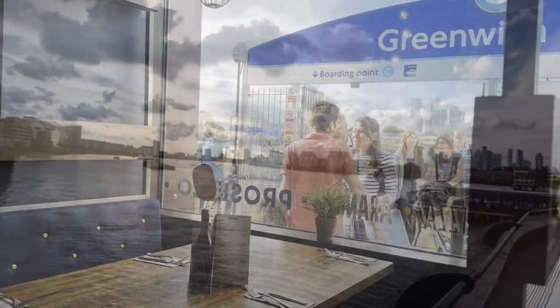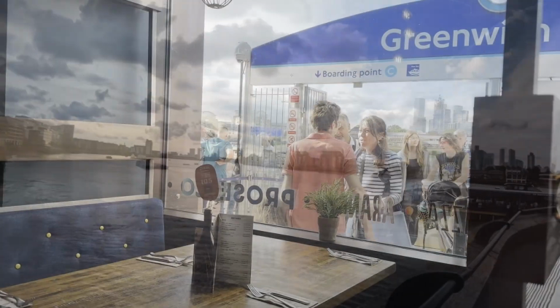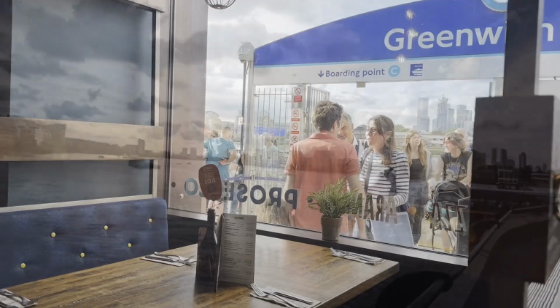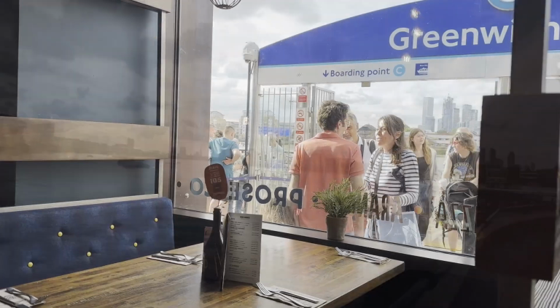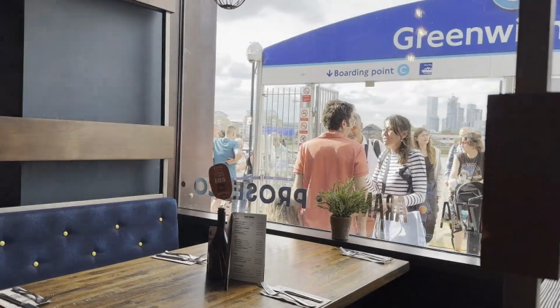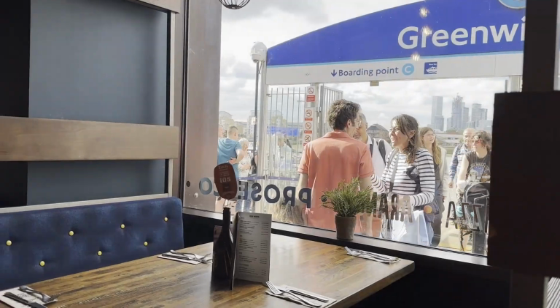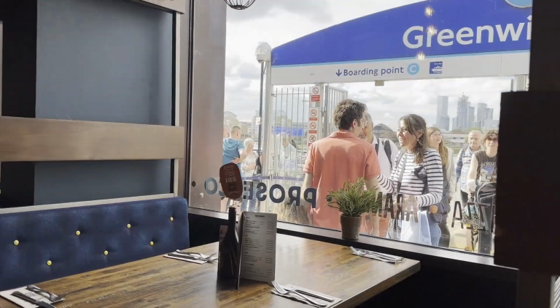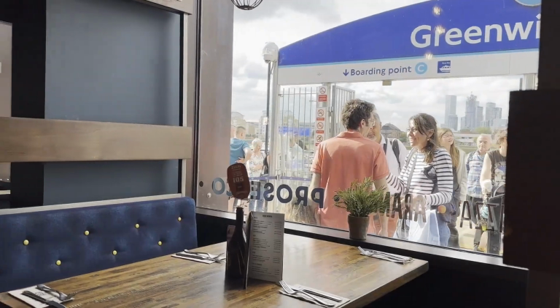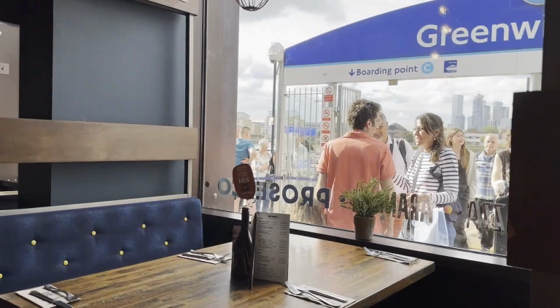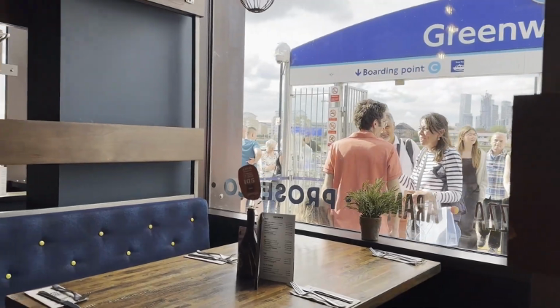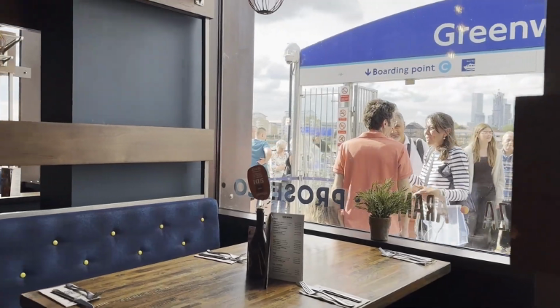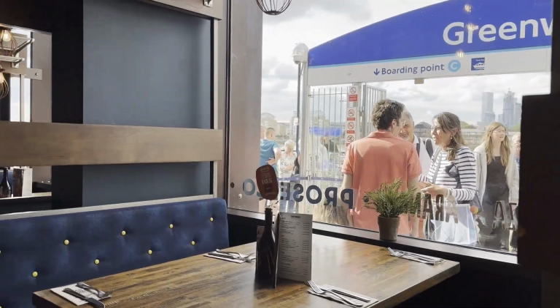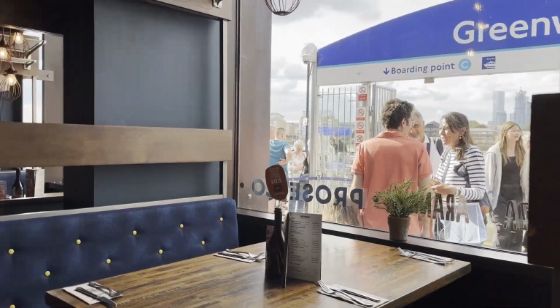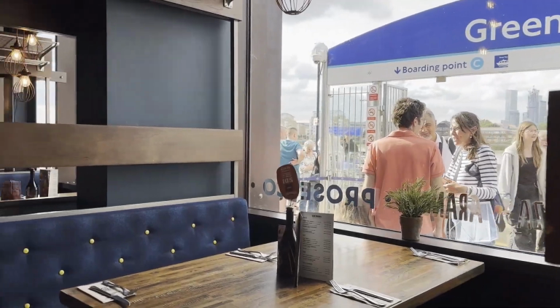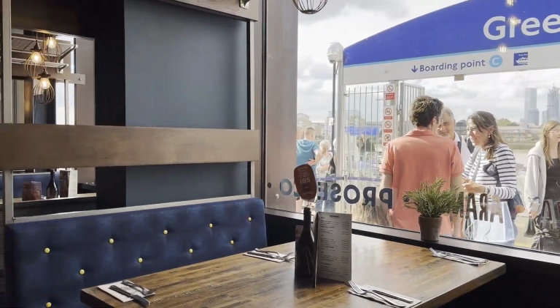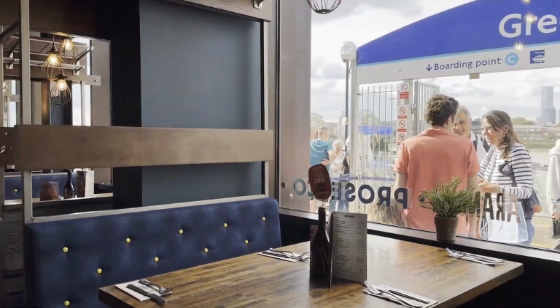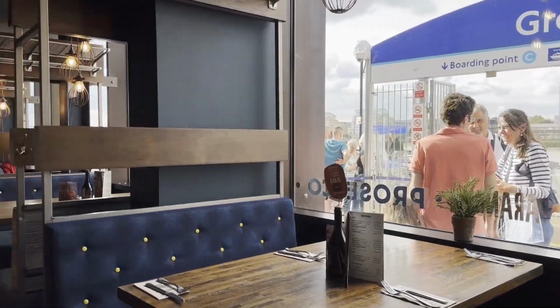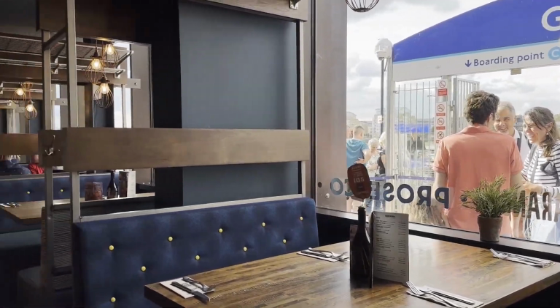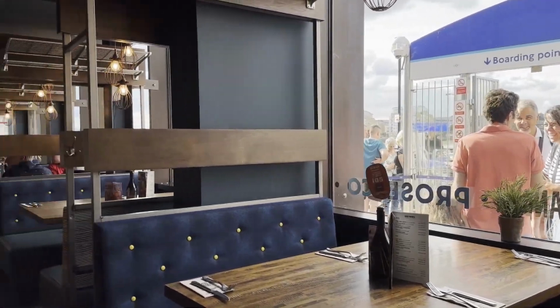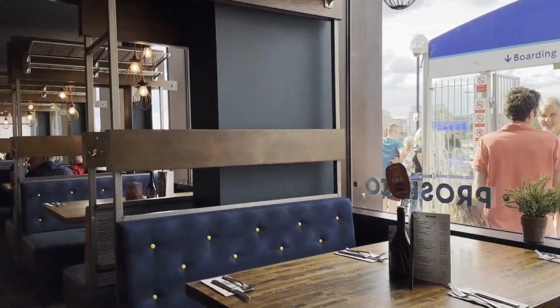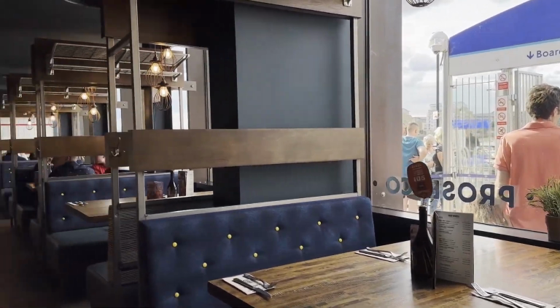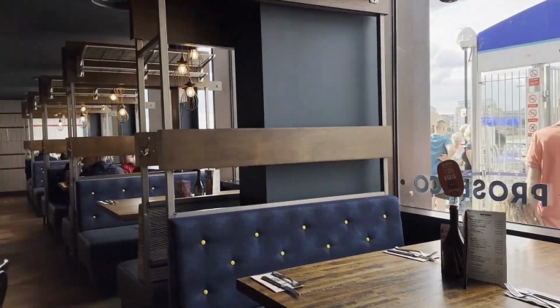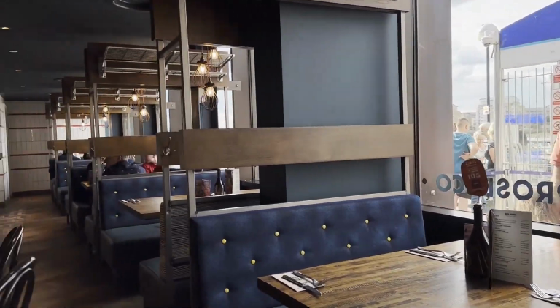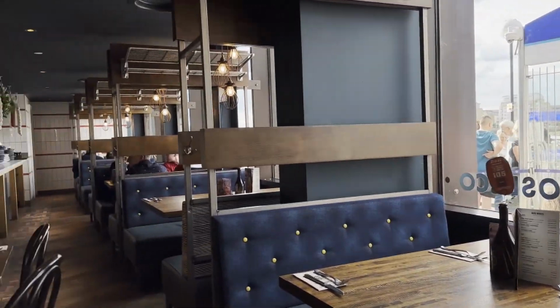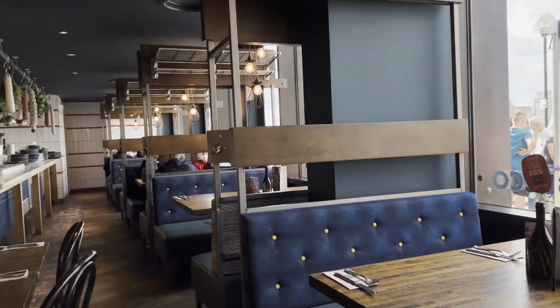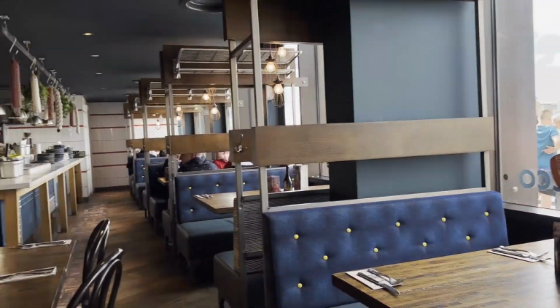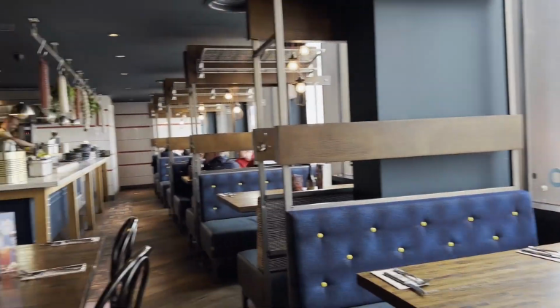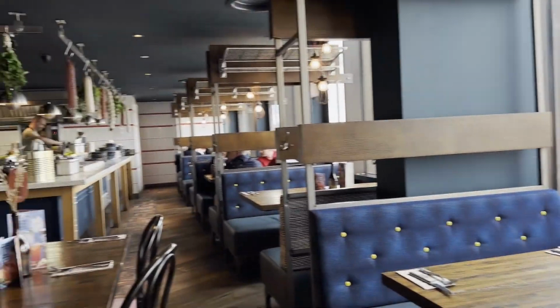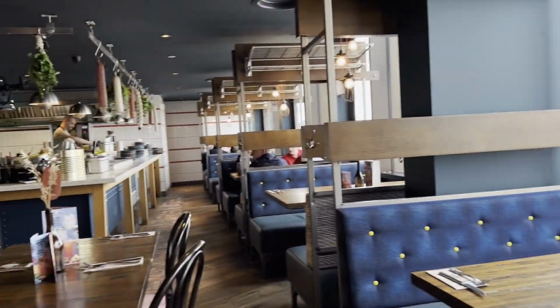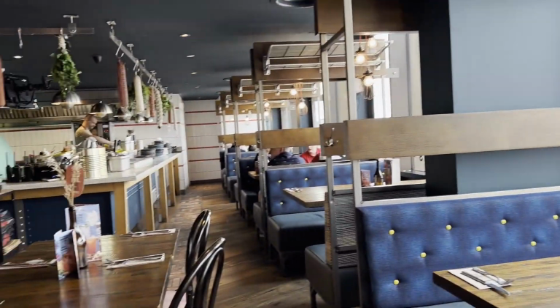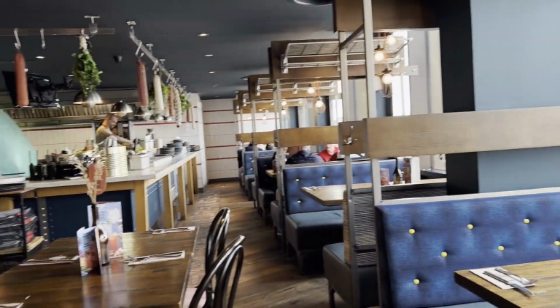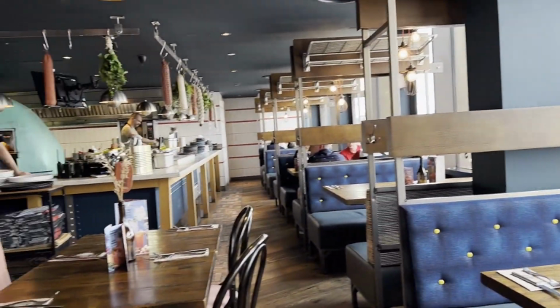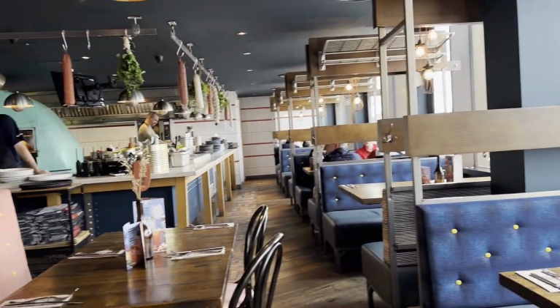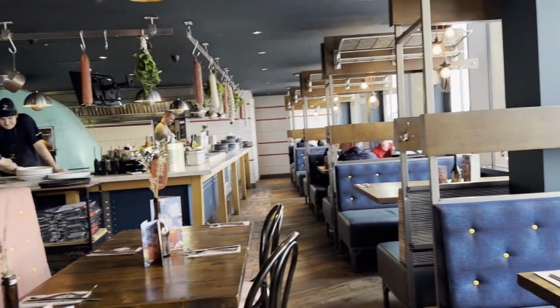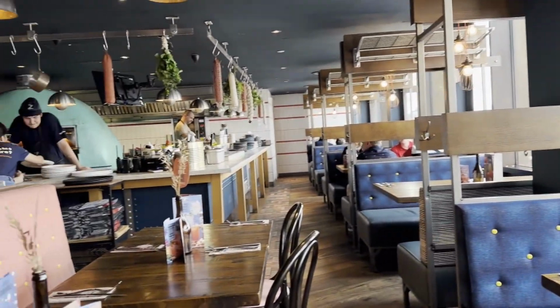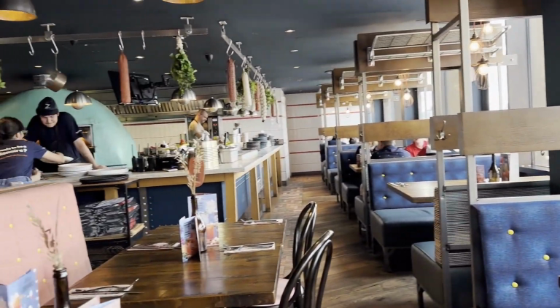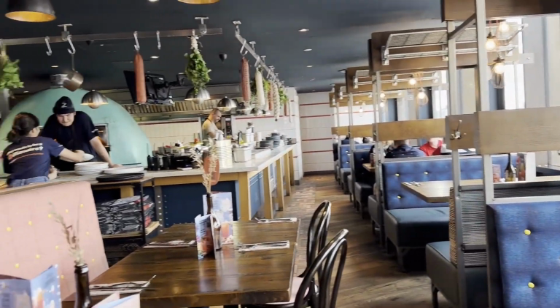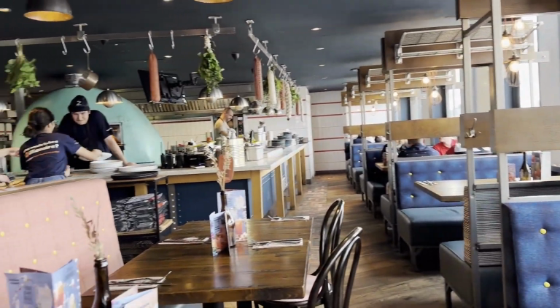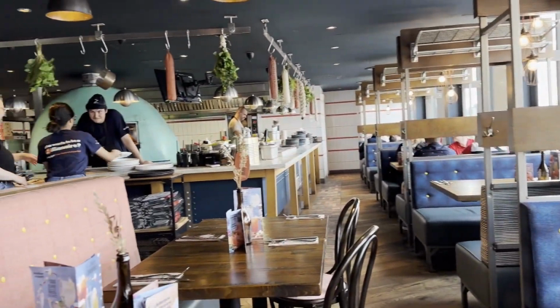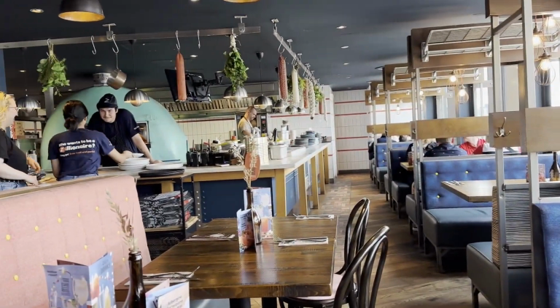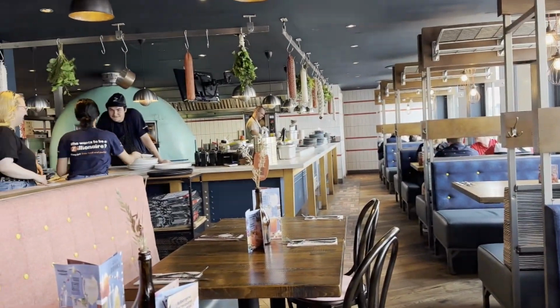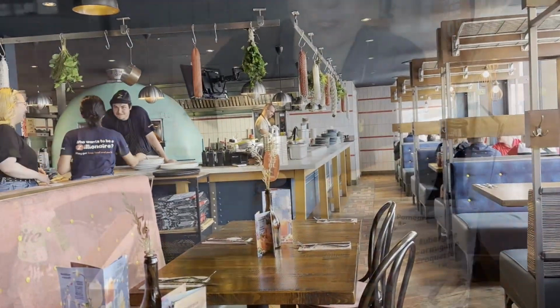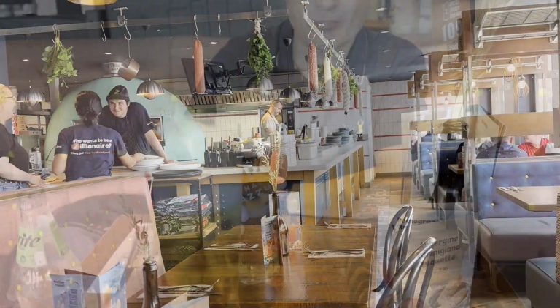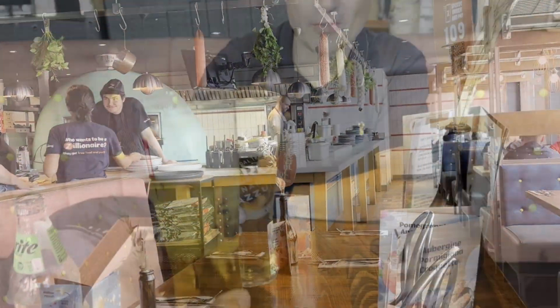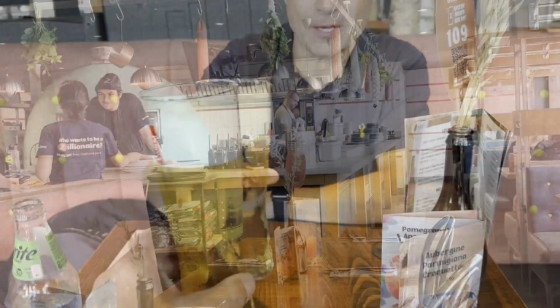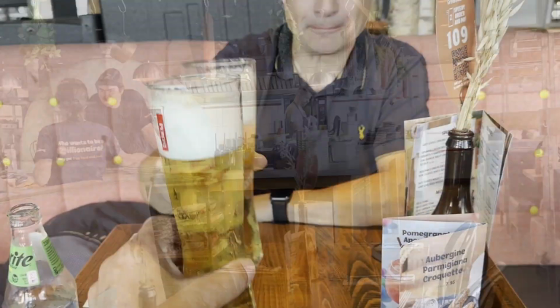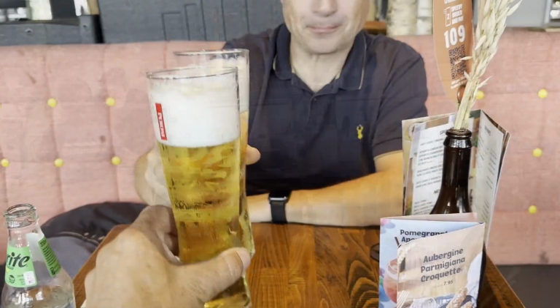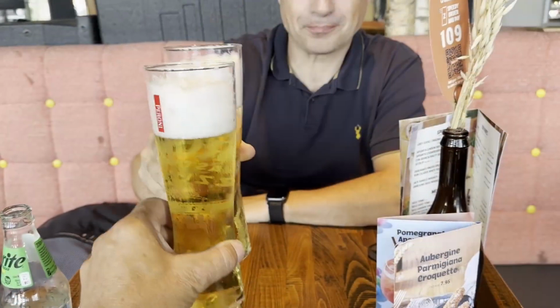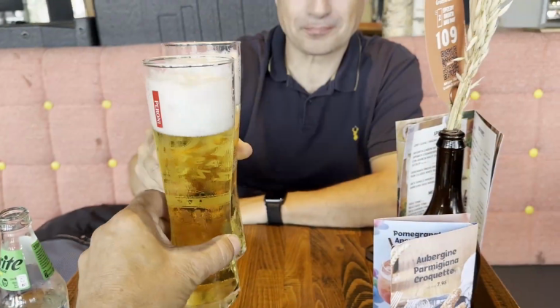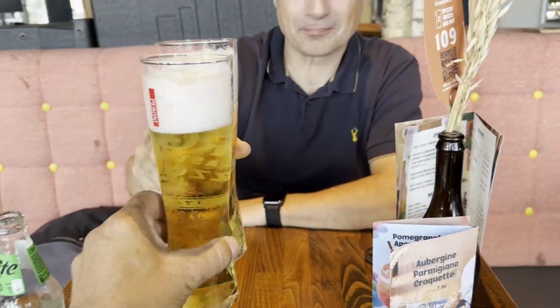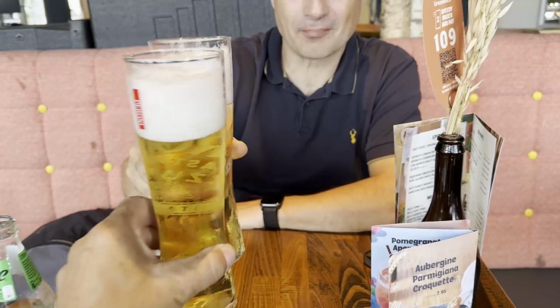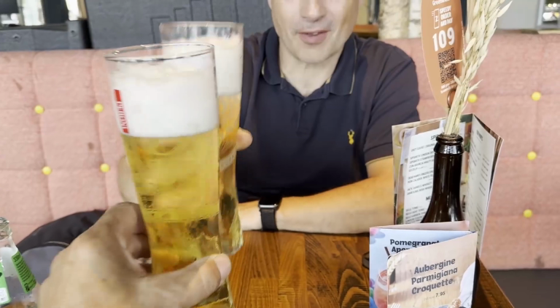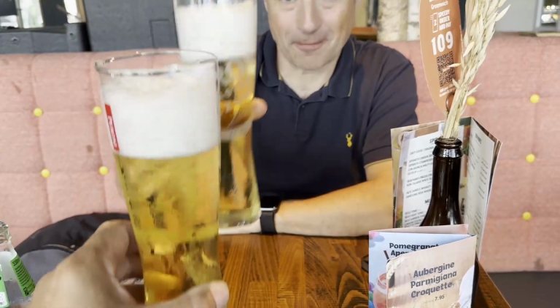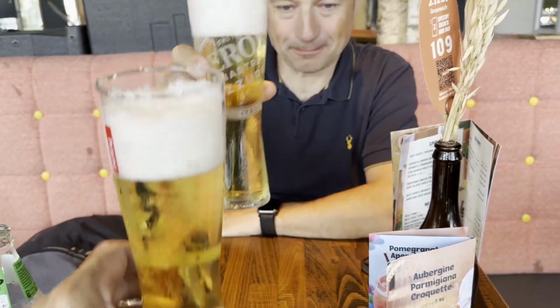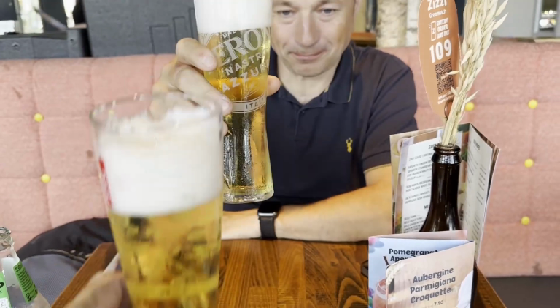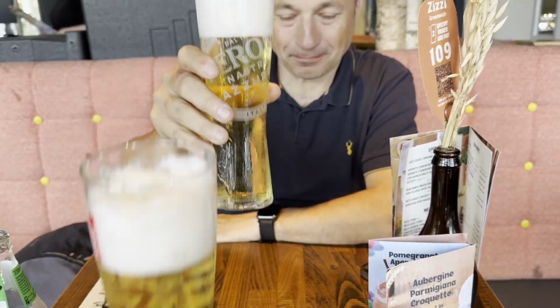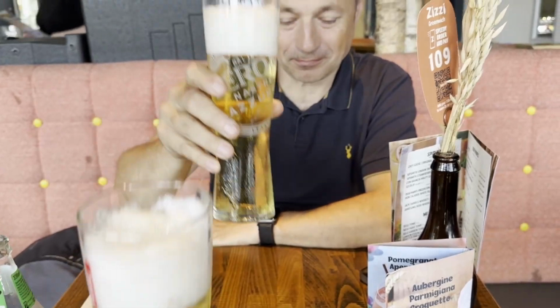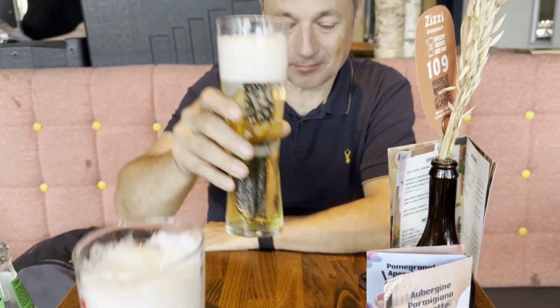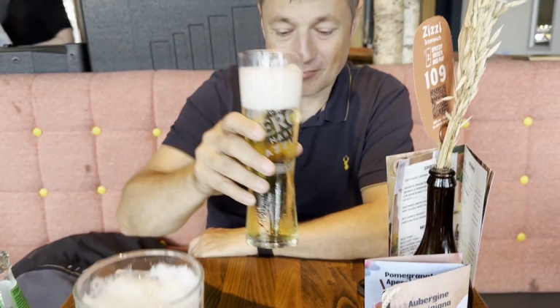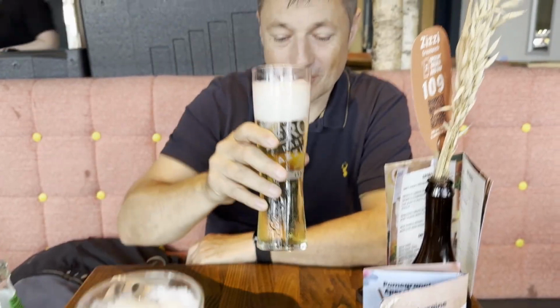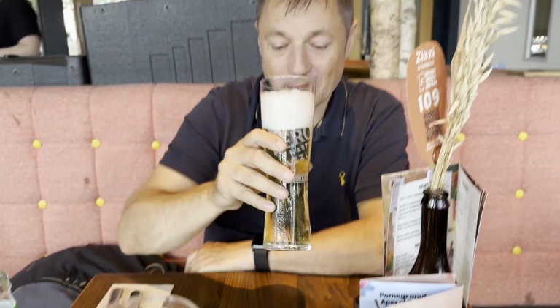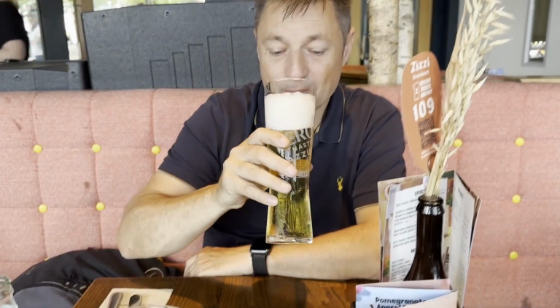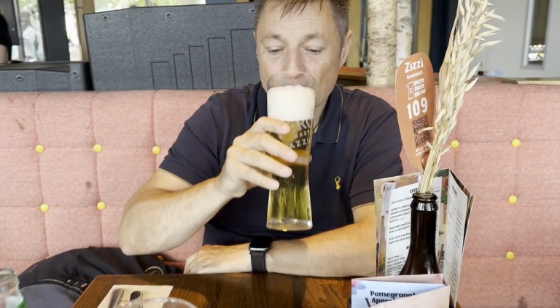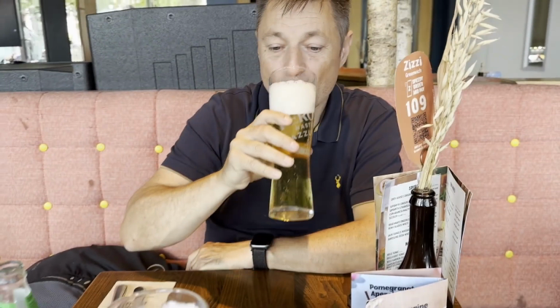Down by the river and it's time for refreshments. Cheers mate. Drinks arrived, finally.